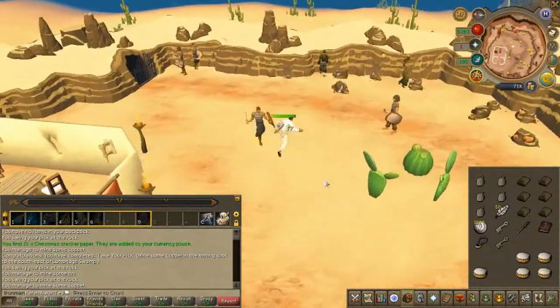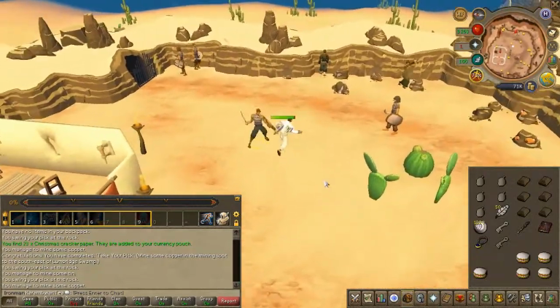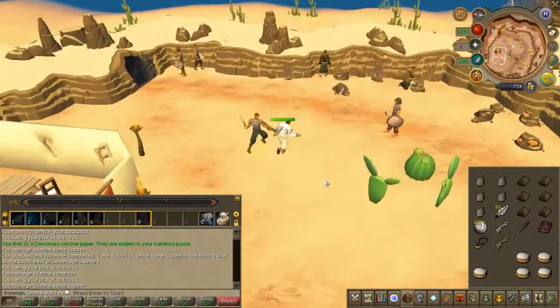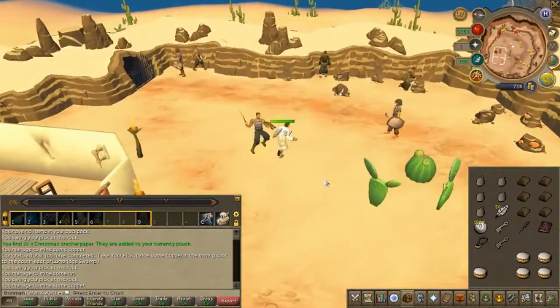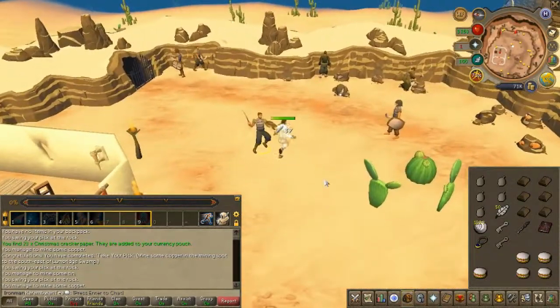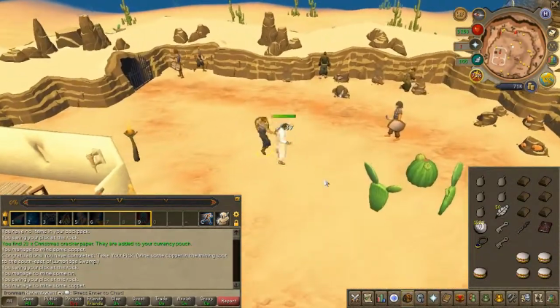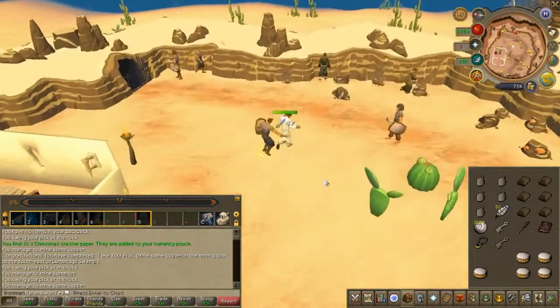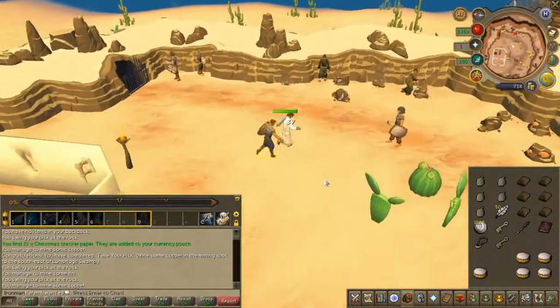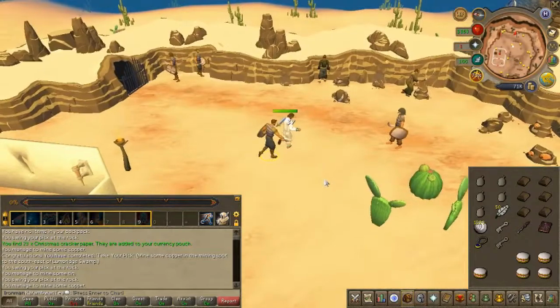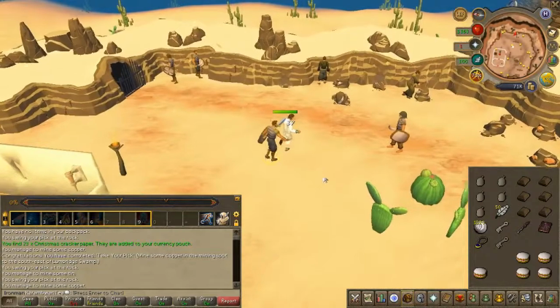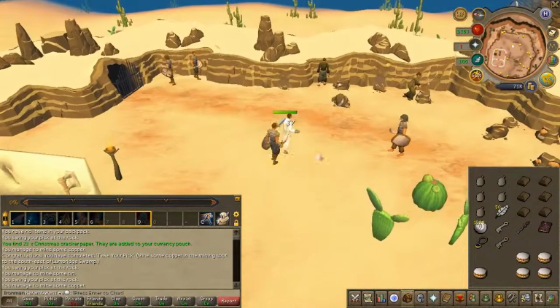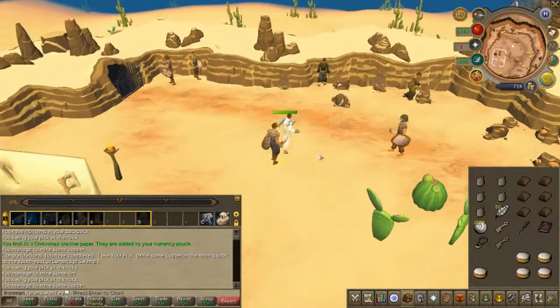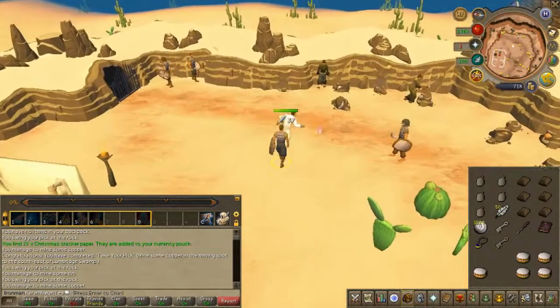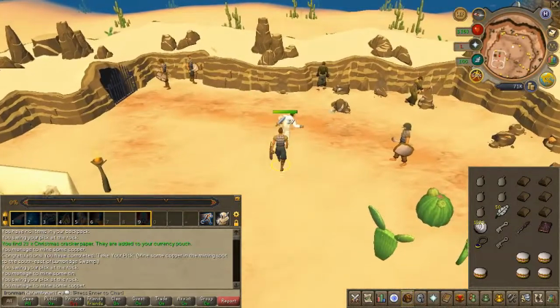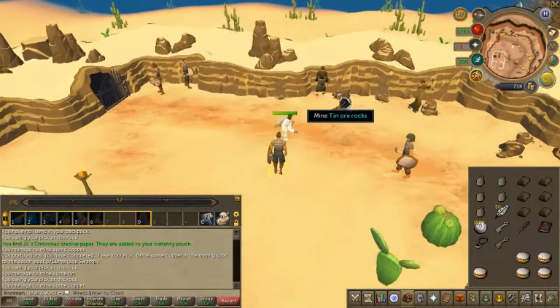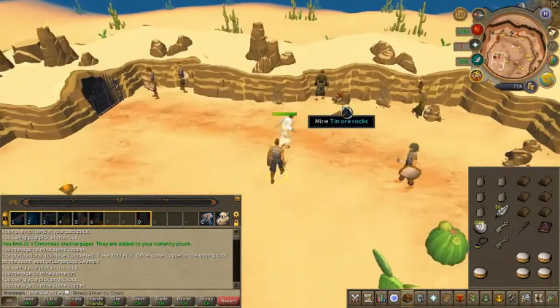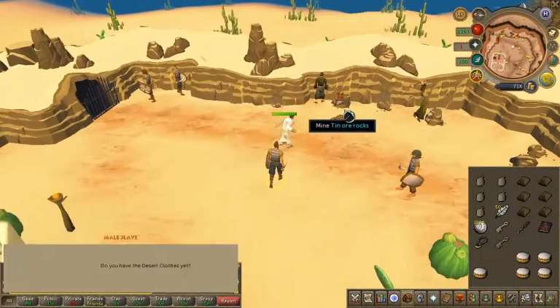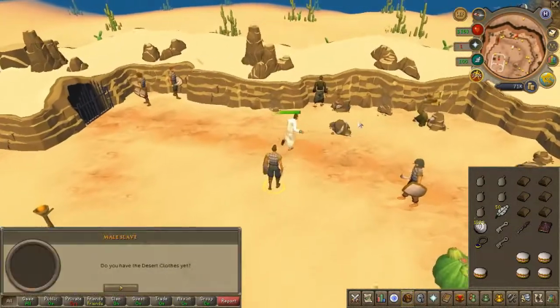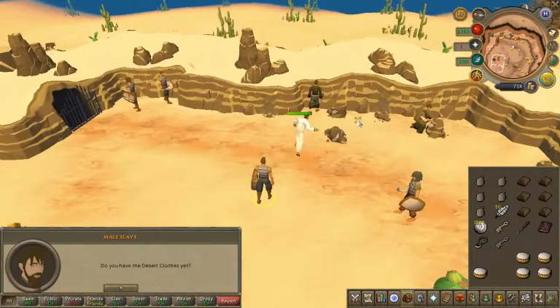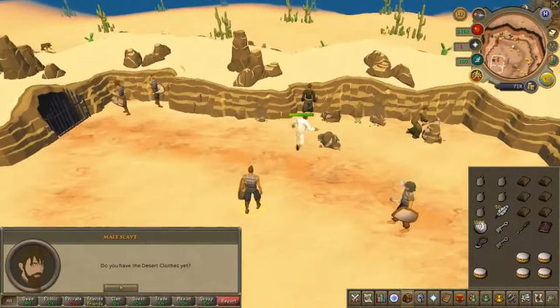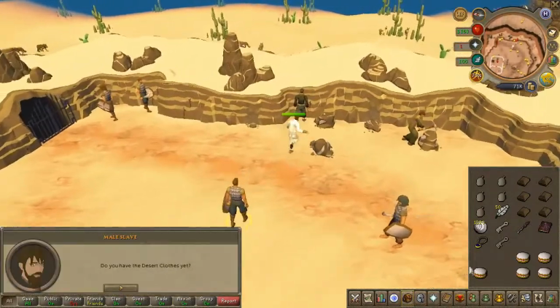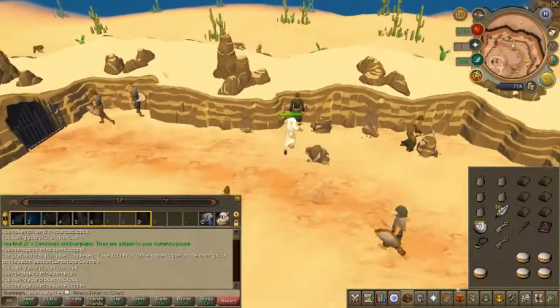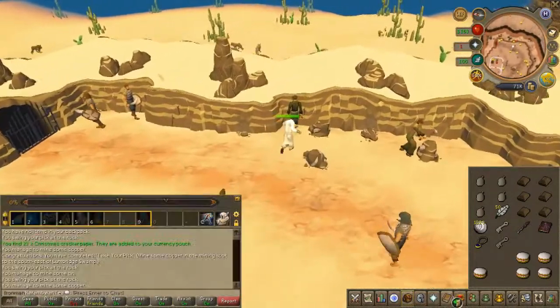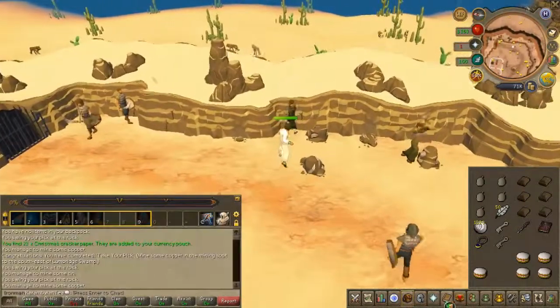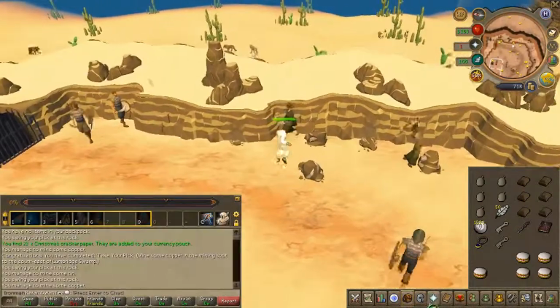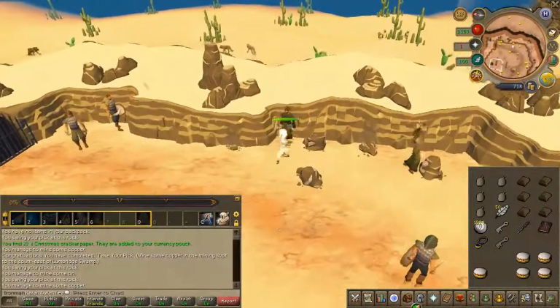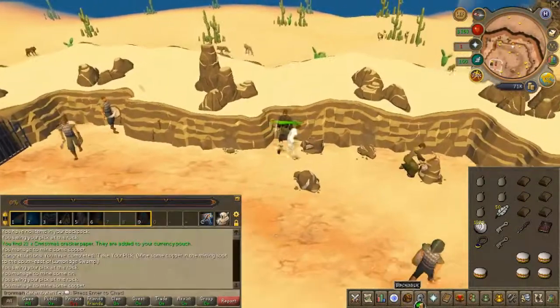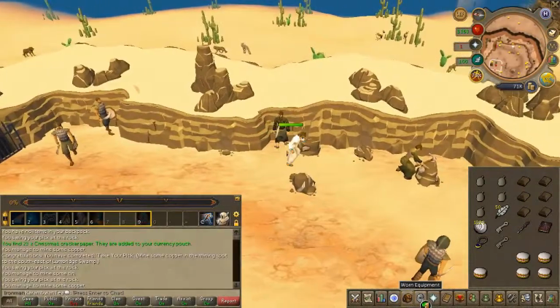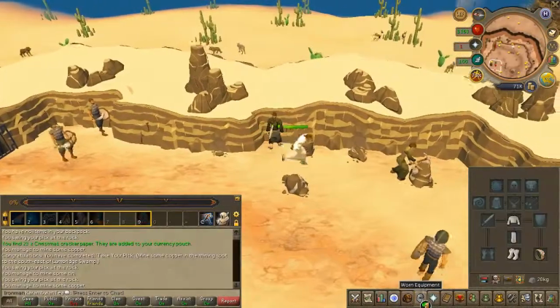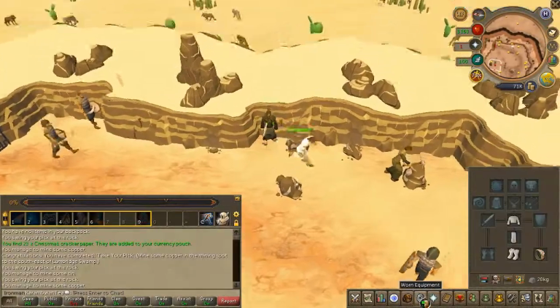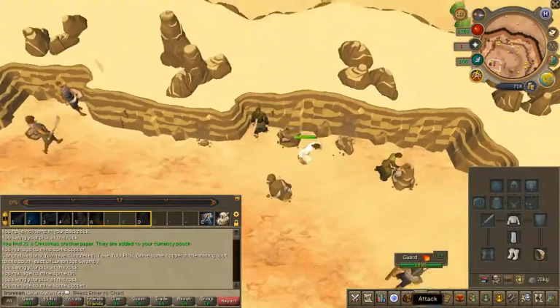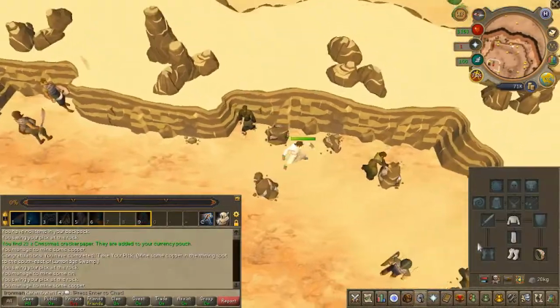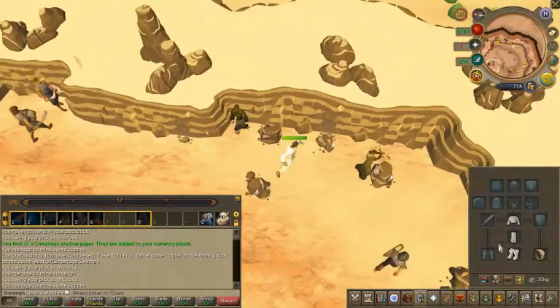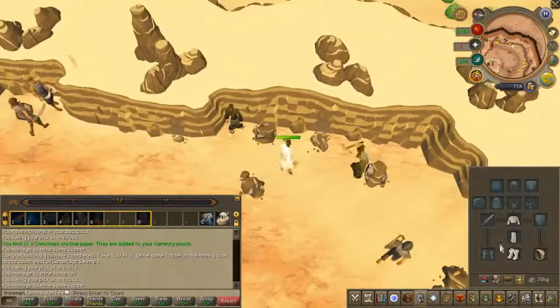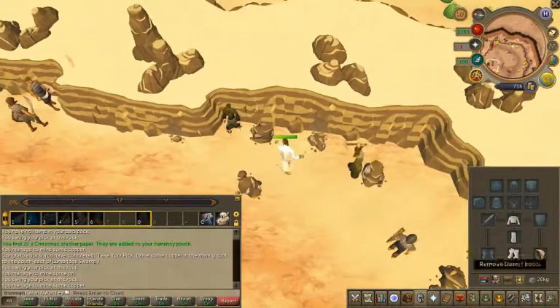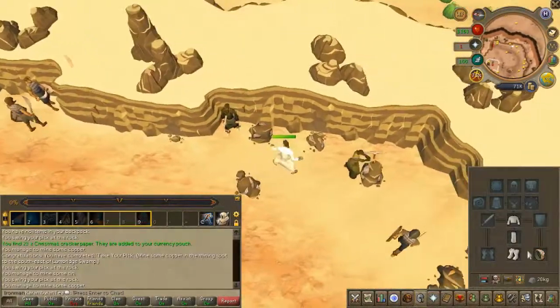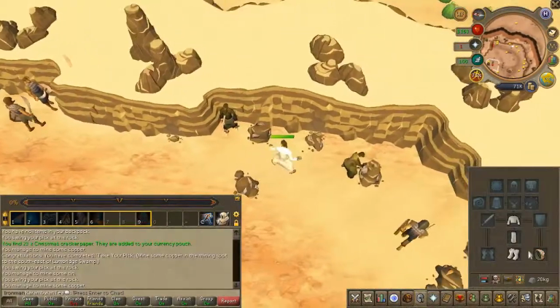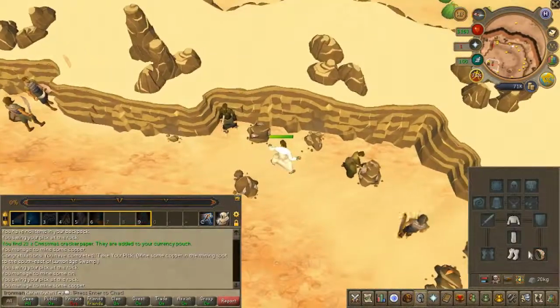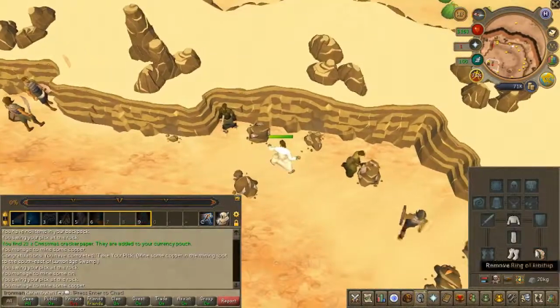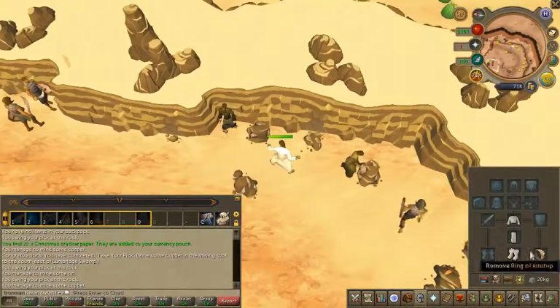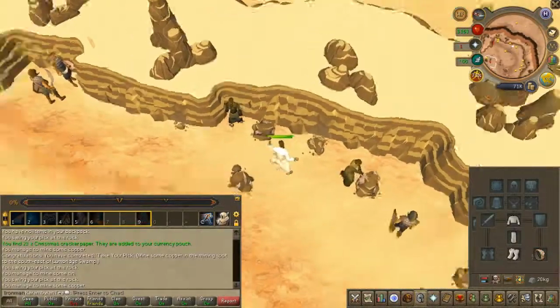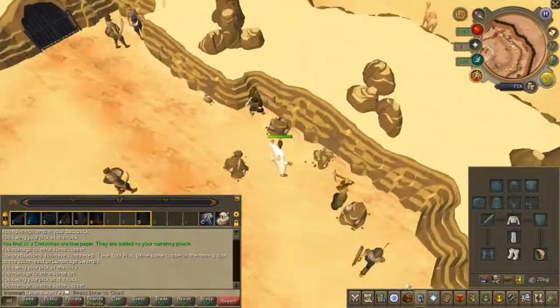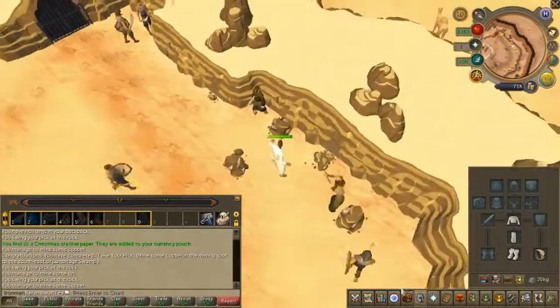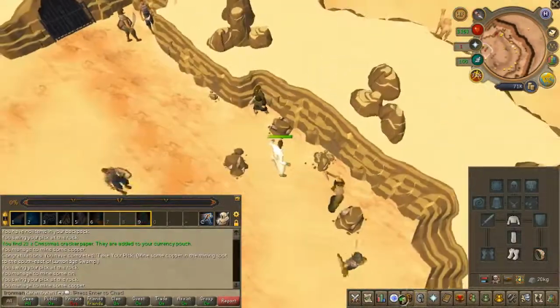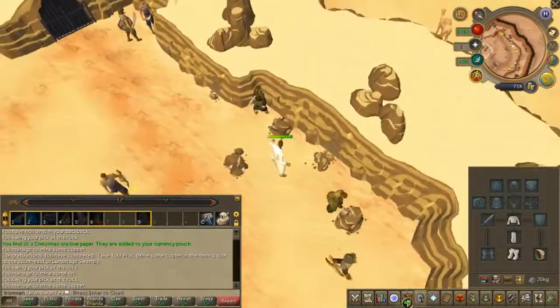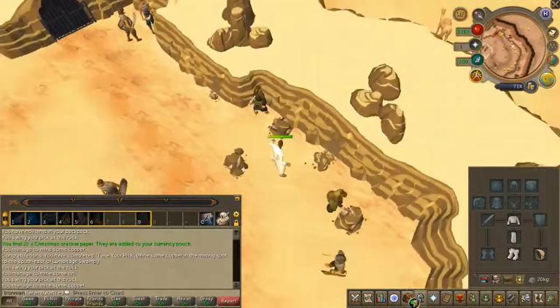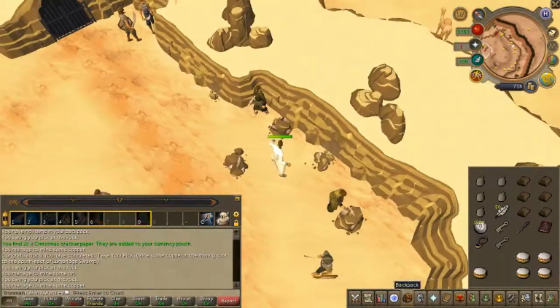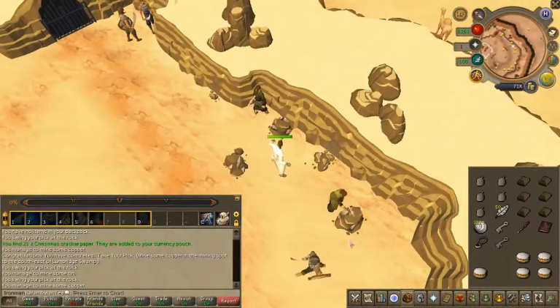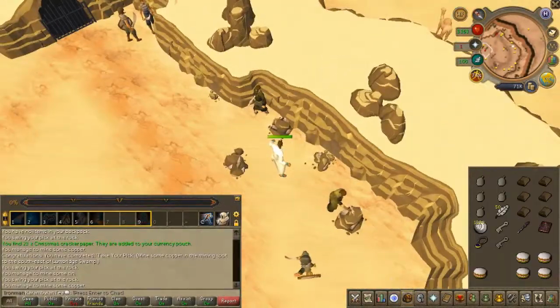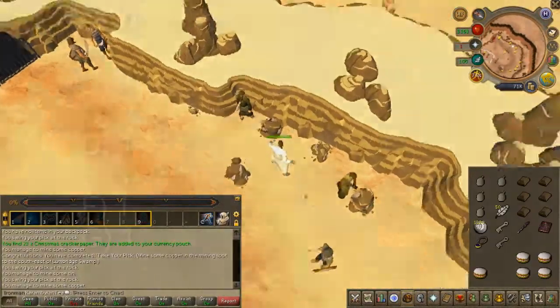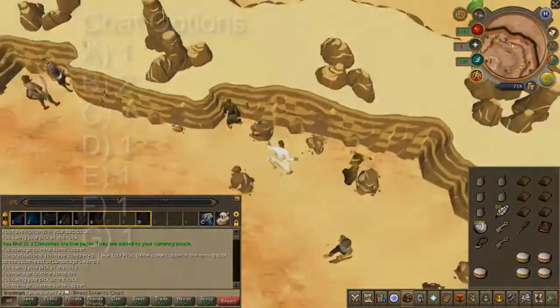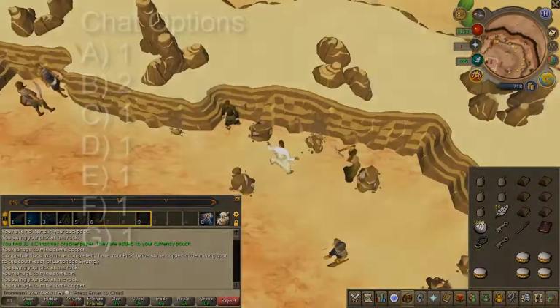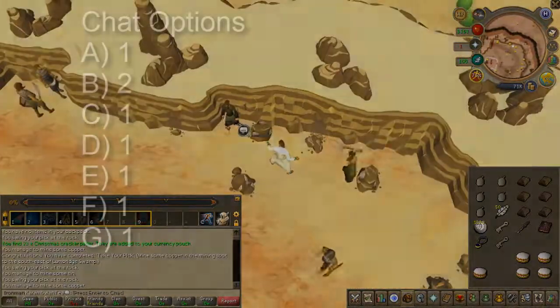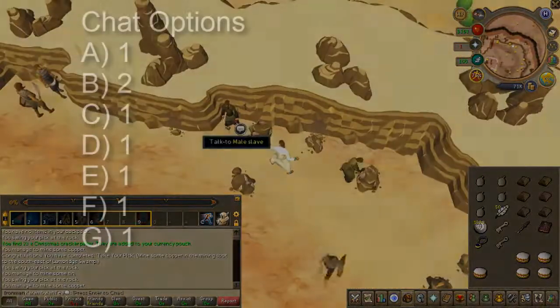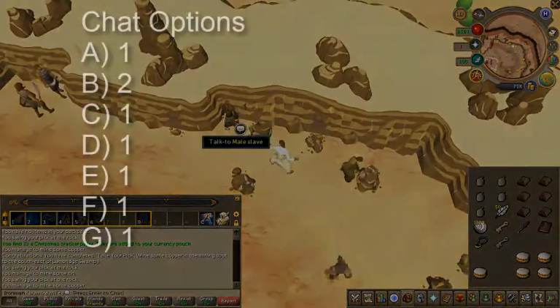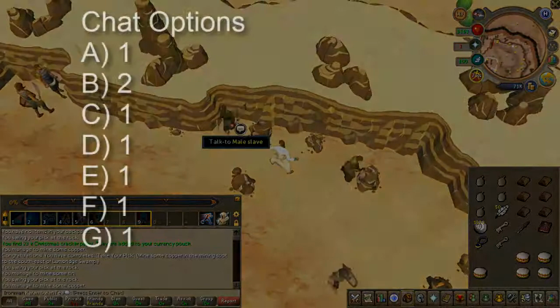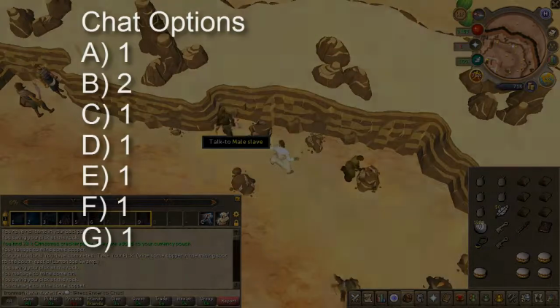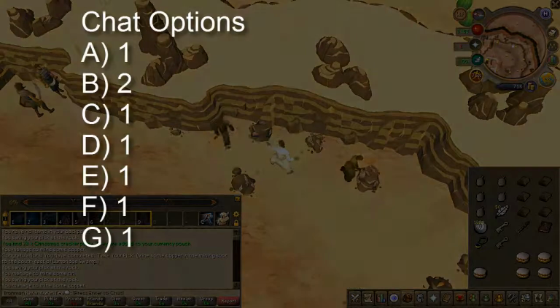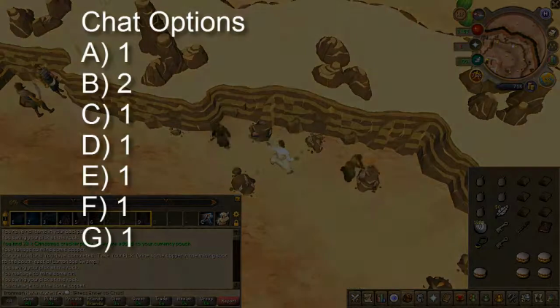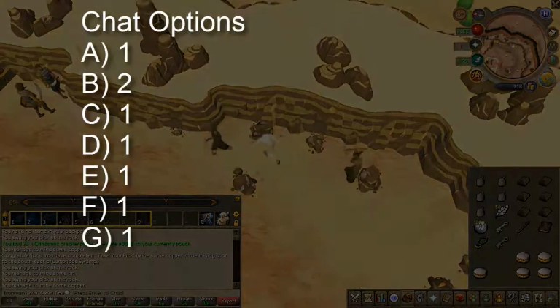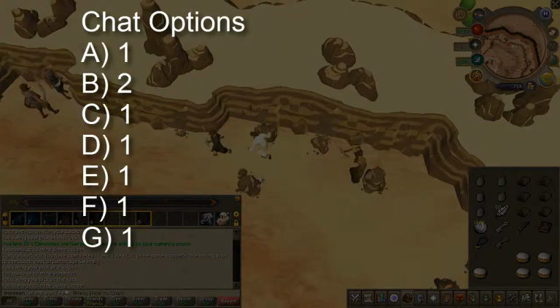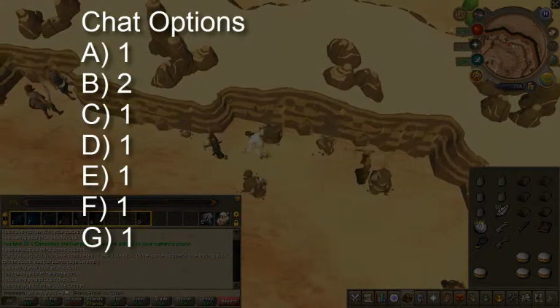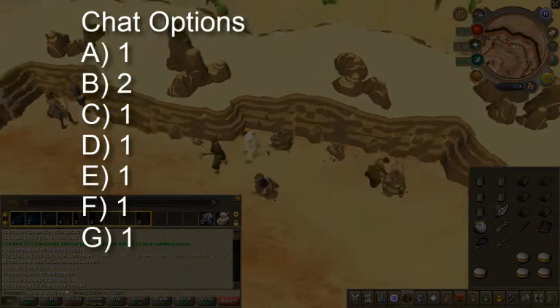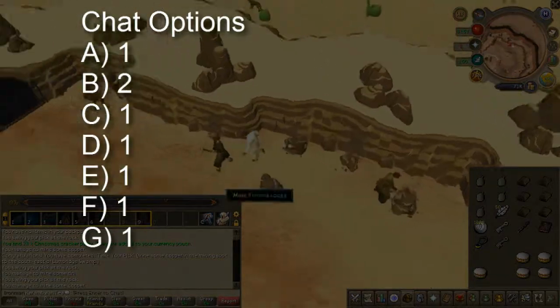Head to the east side and you'll find a mailed slave. Go ahead and speak to him. Chat options are on screen.